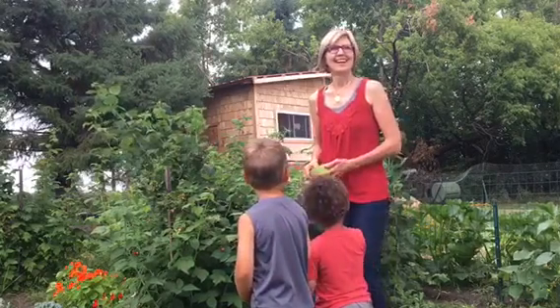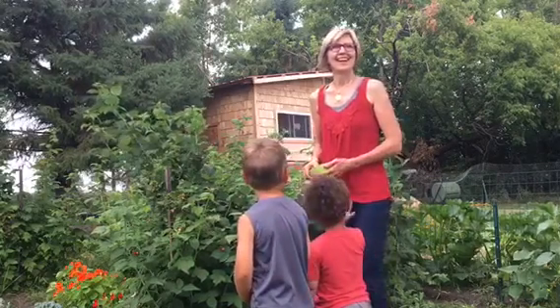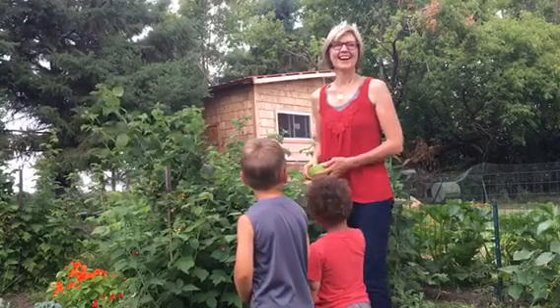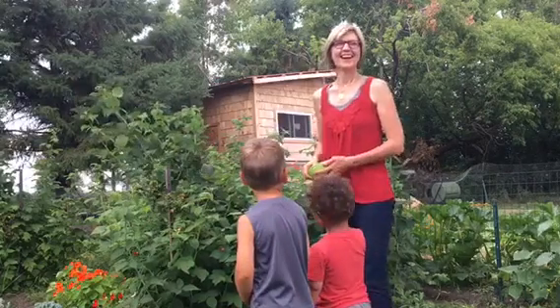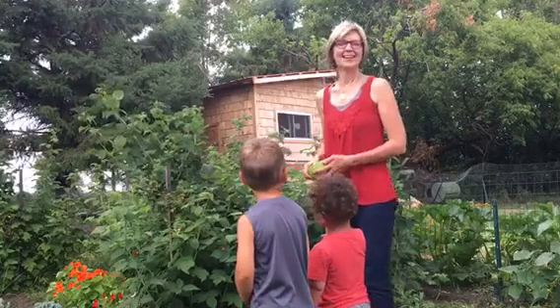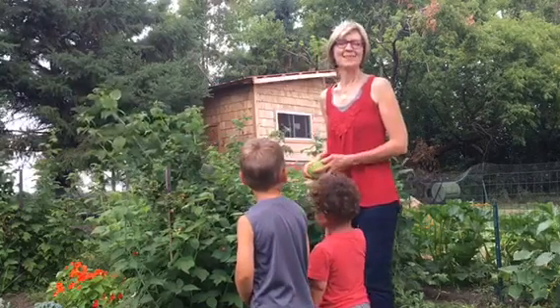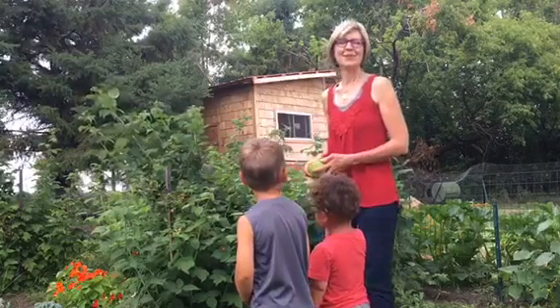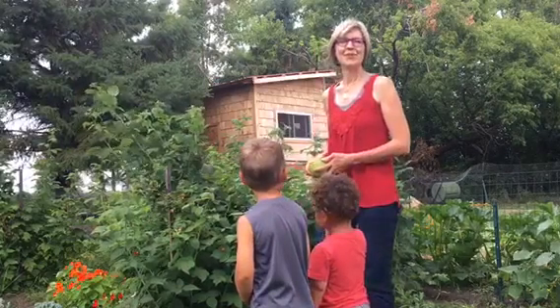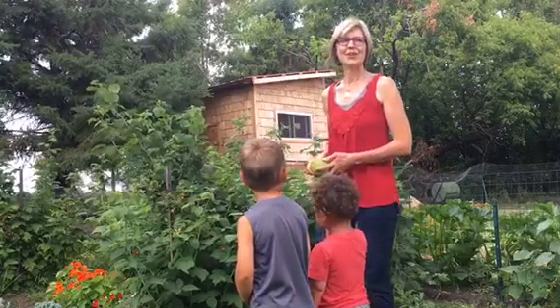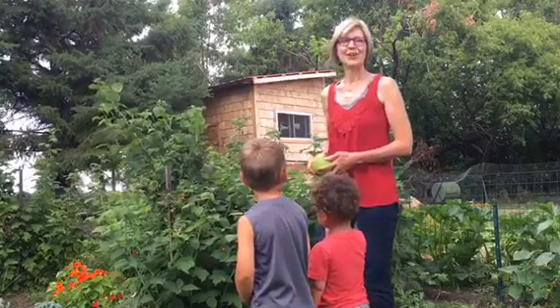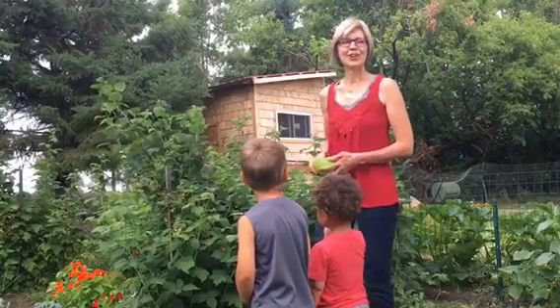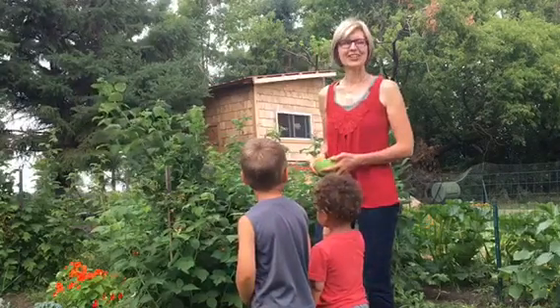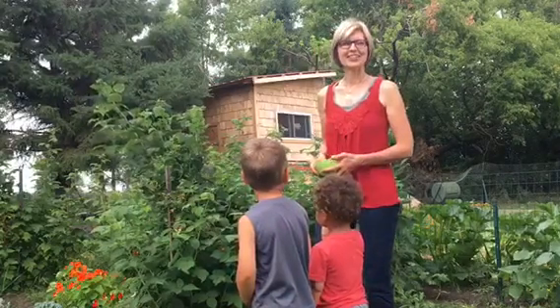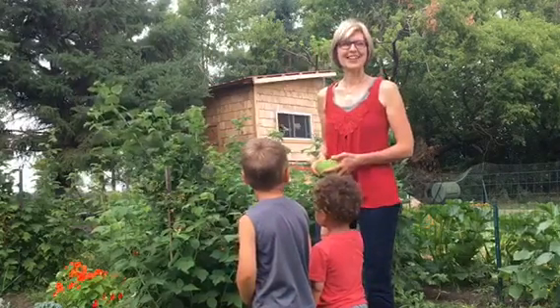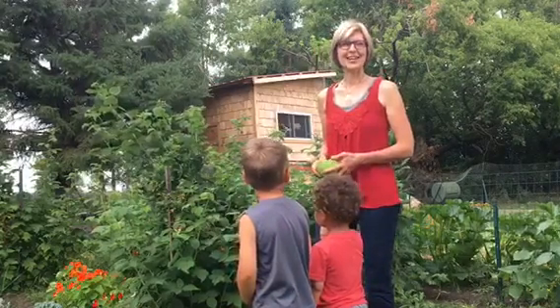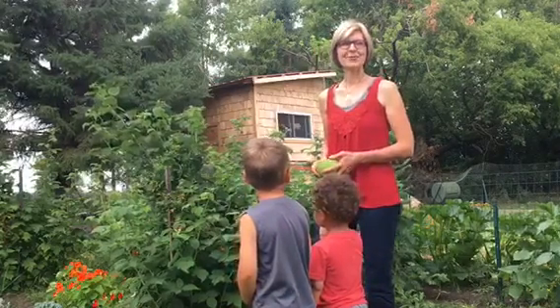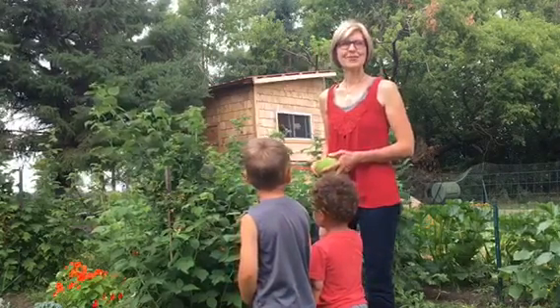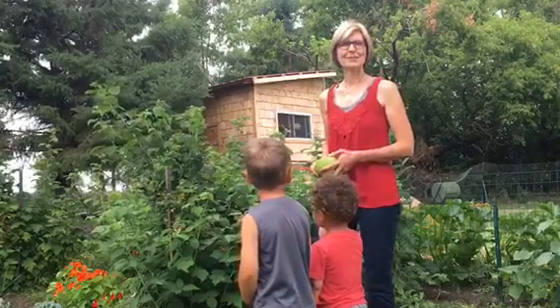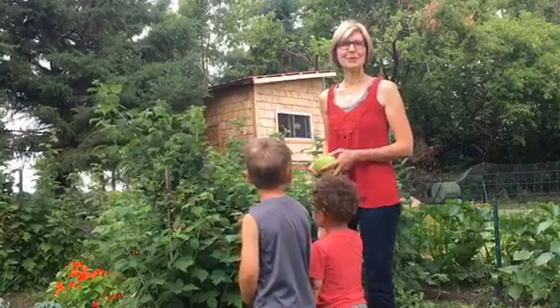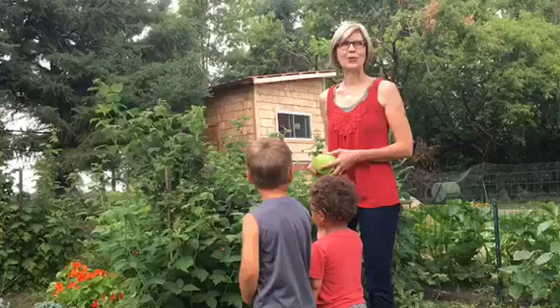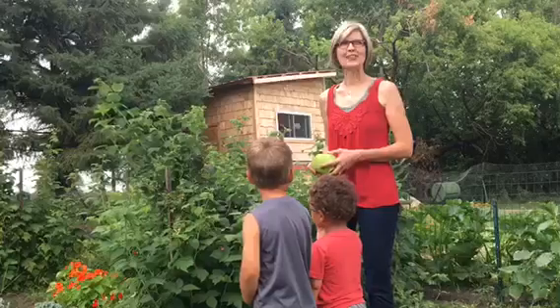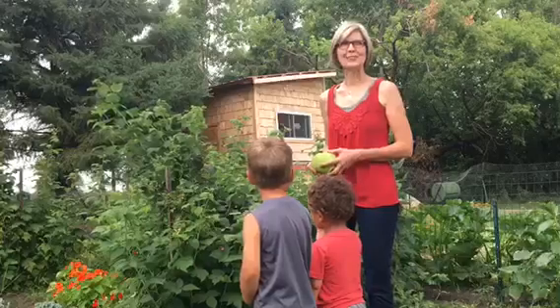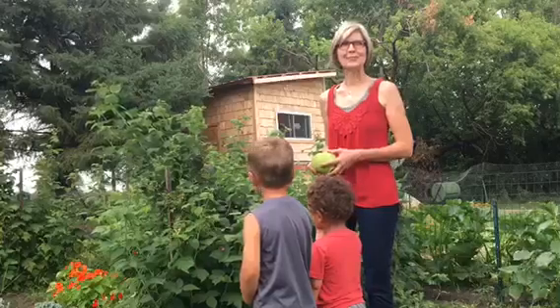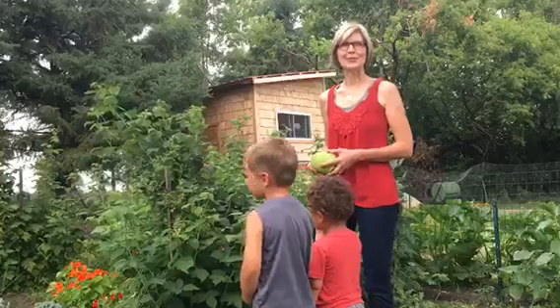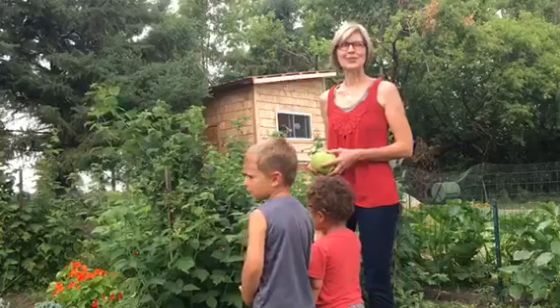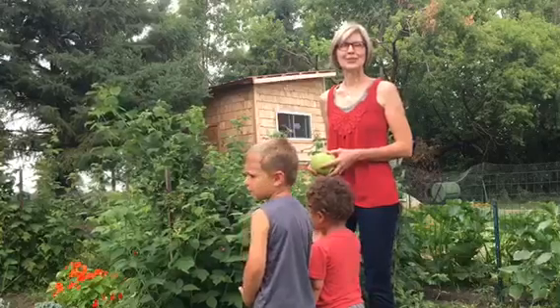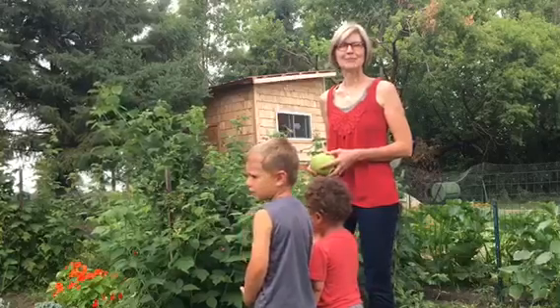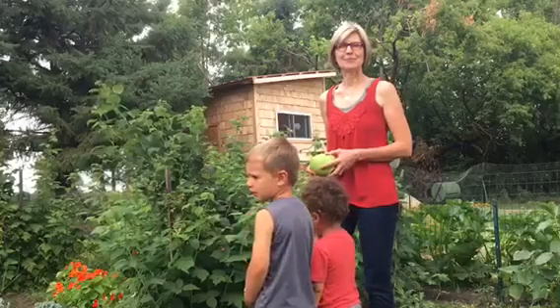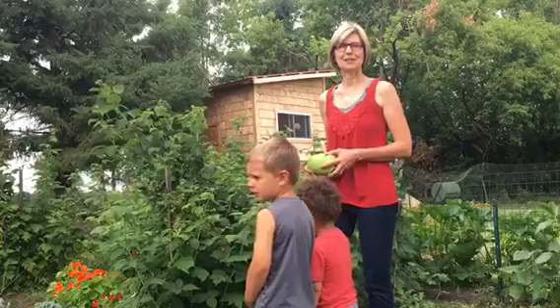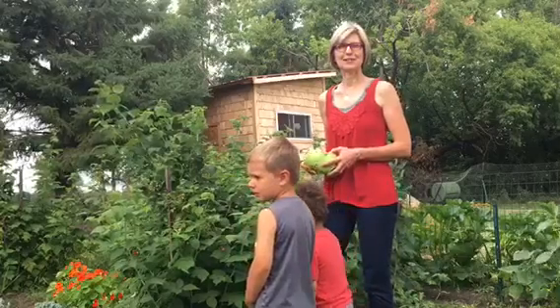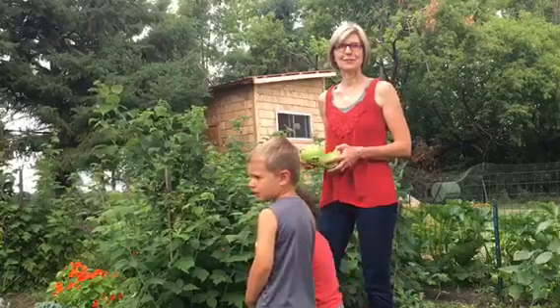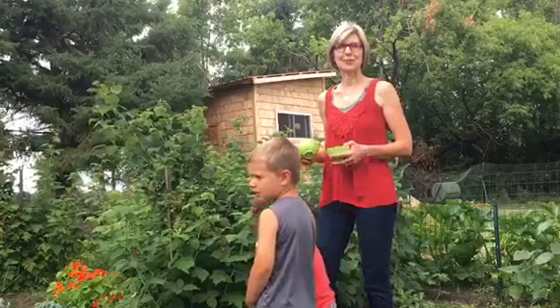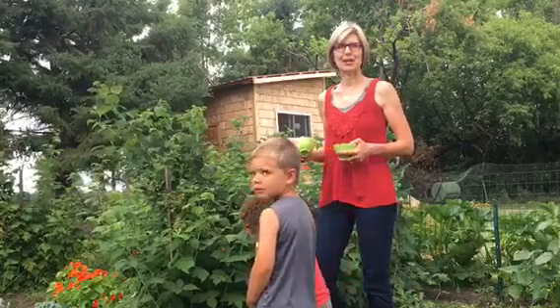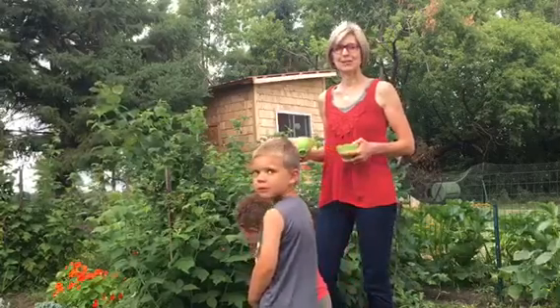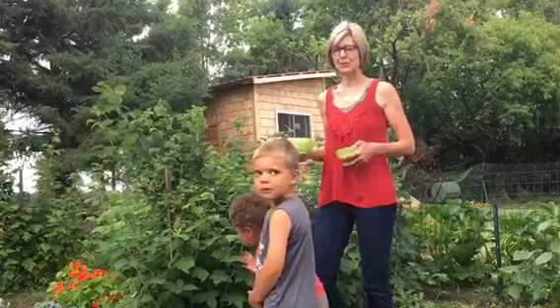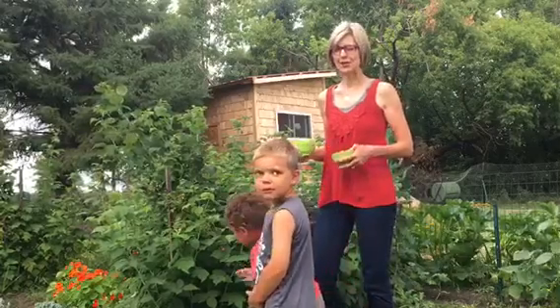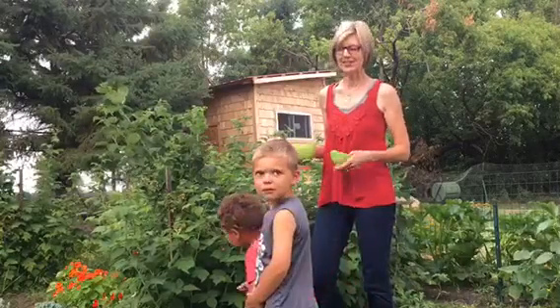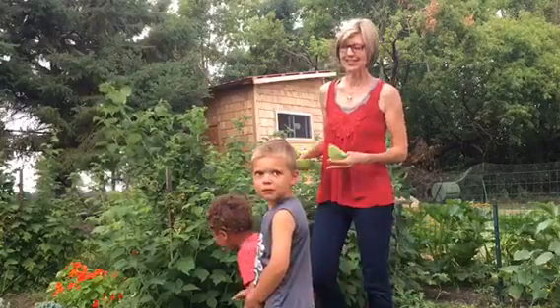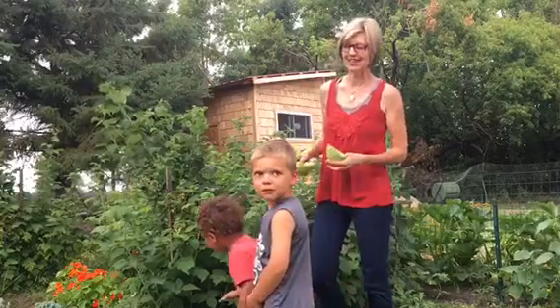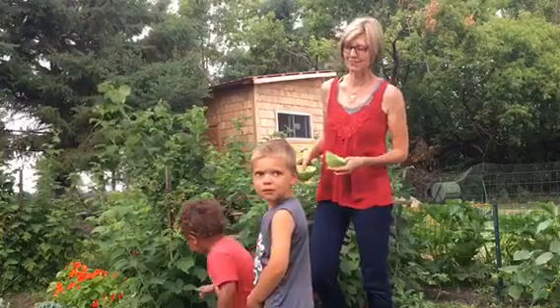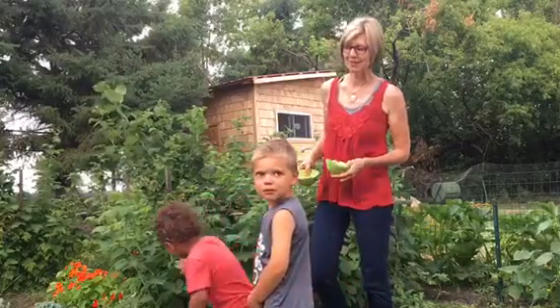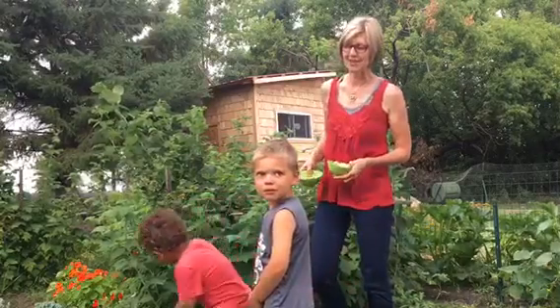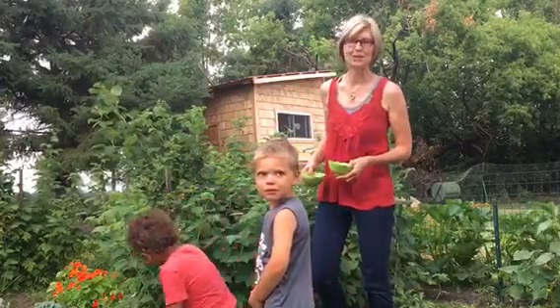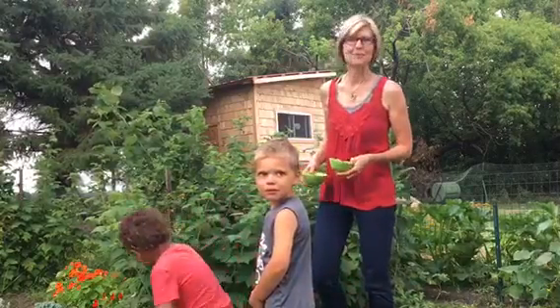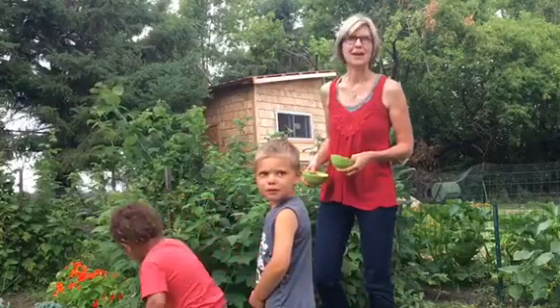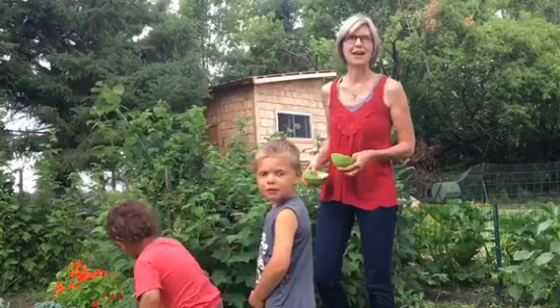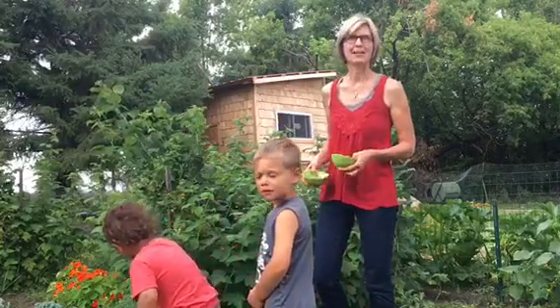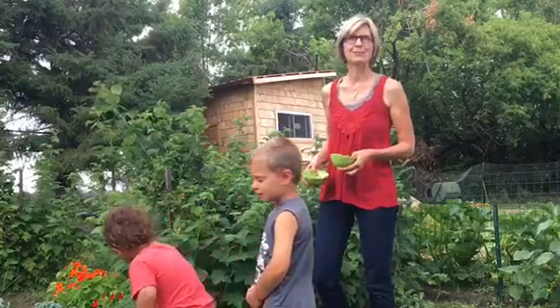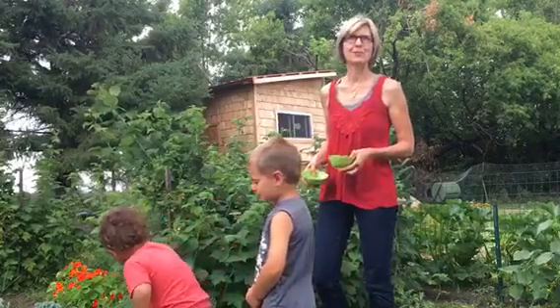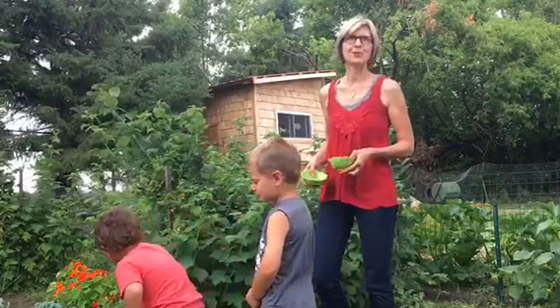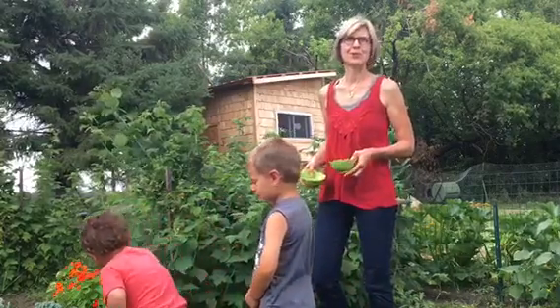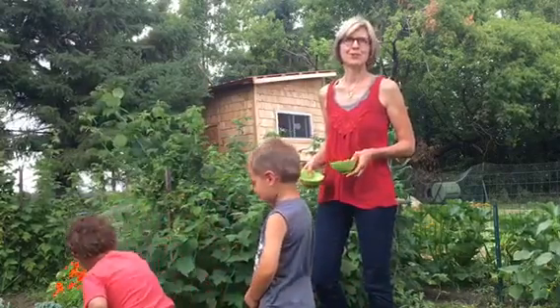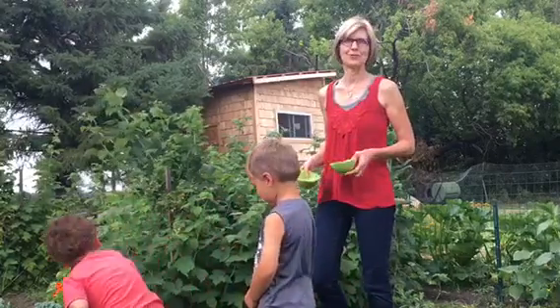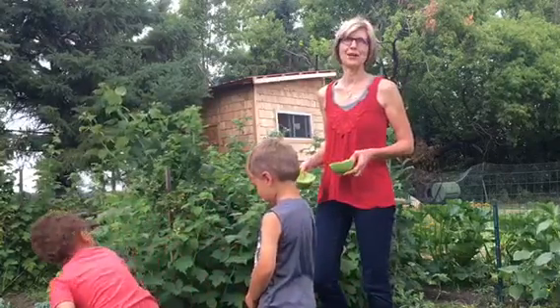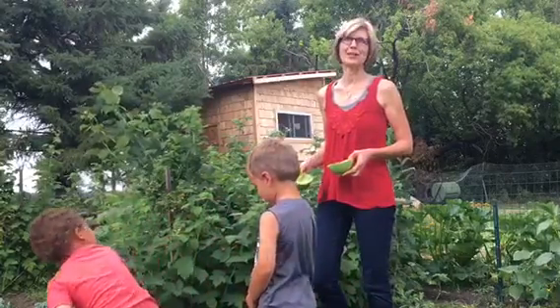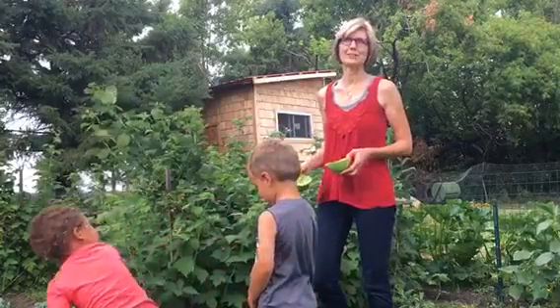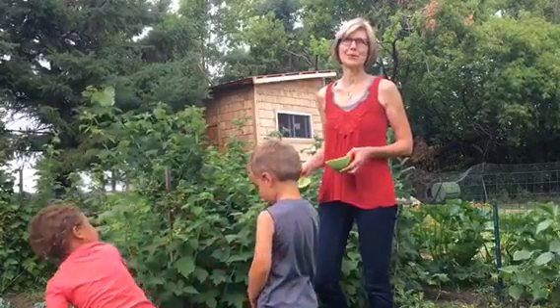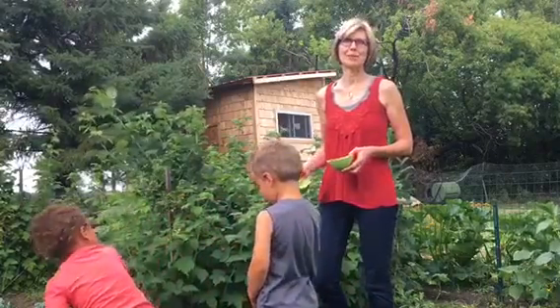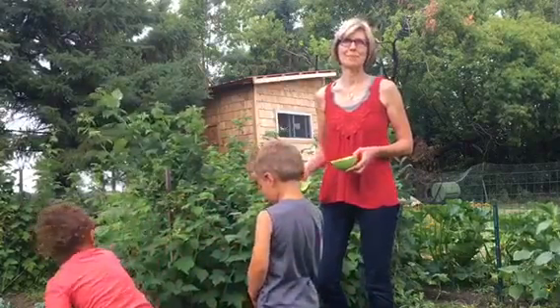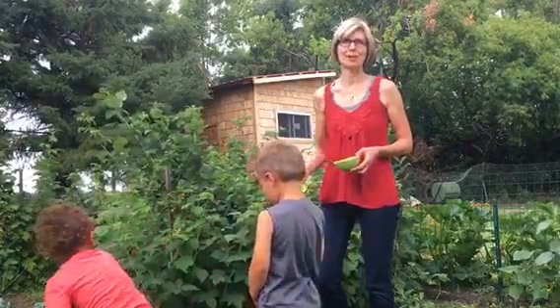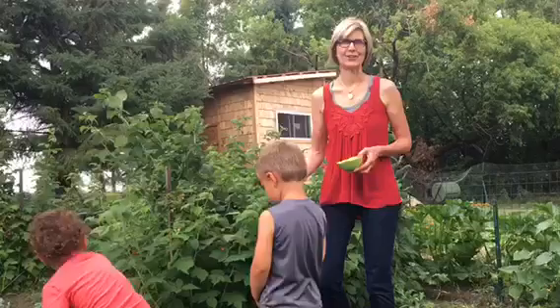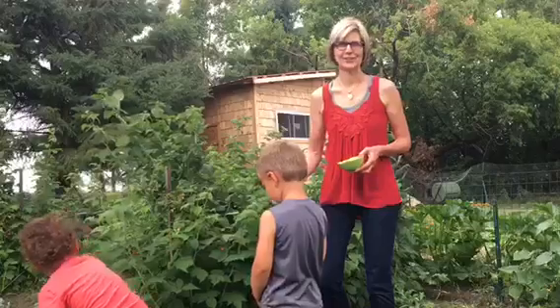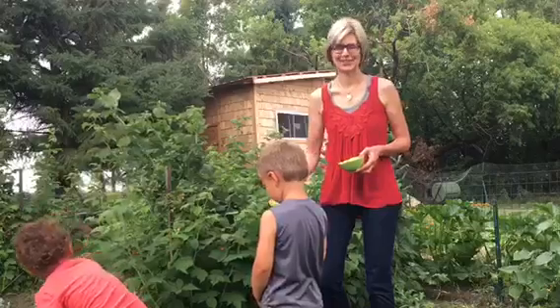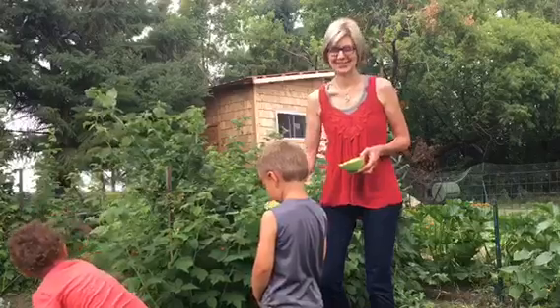Hi, I'm out in the garden today with the boys. We're going to pick some raspberries. They have become expert raspberry pickers.